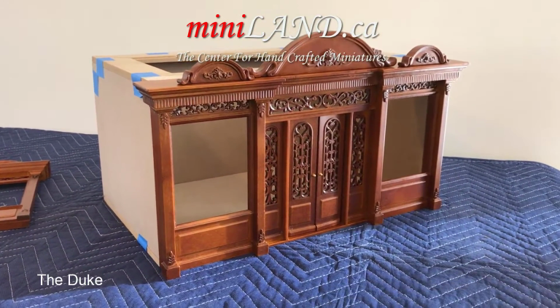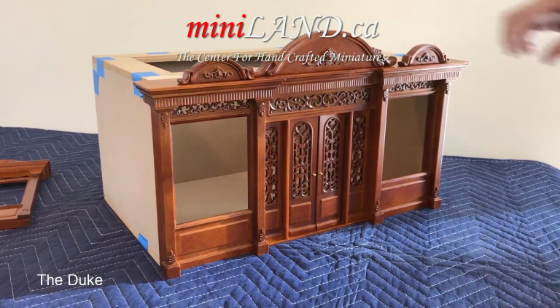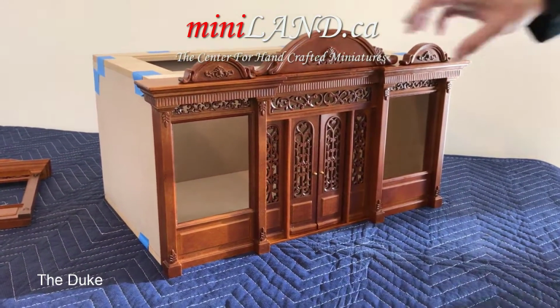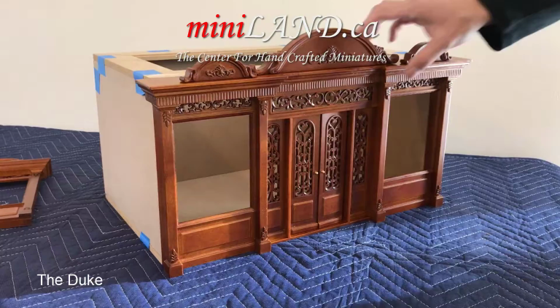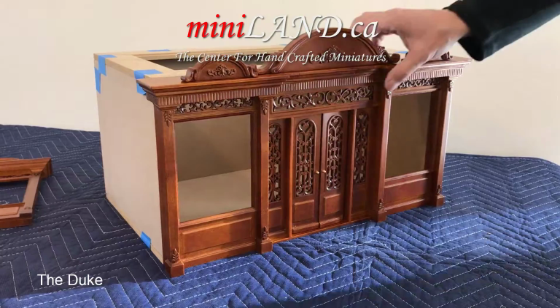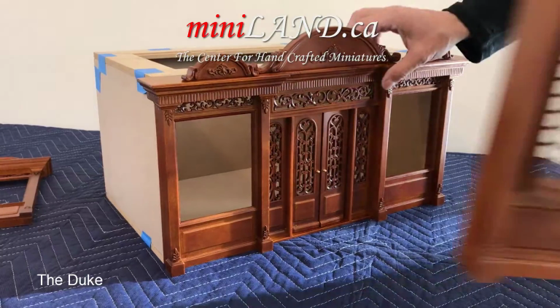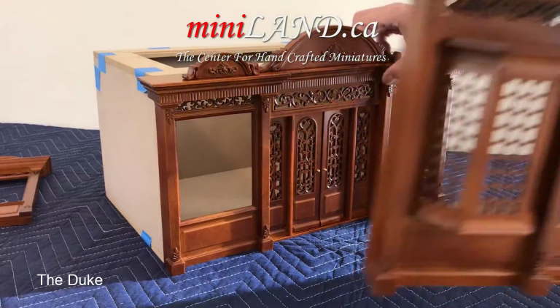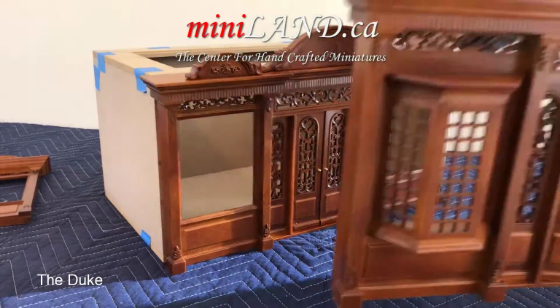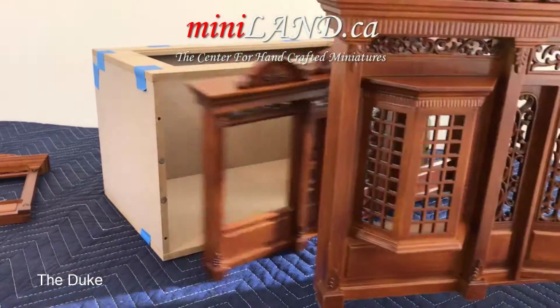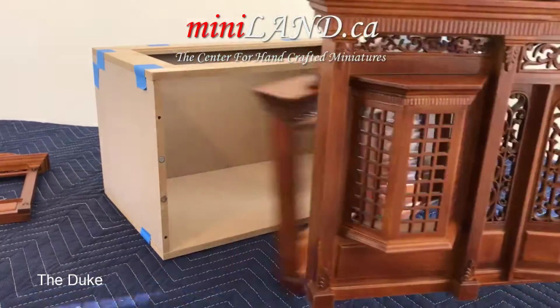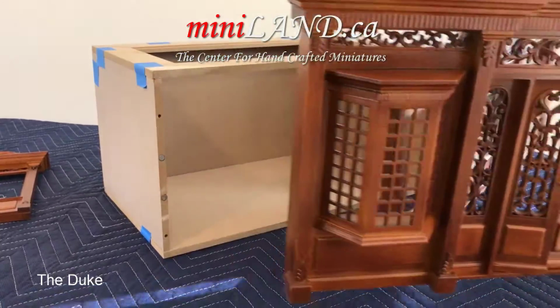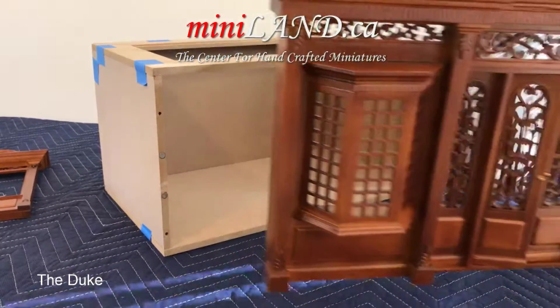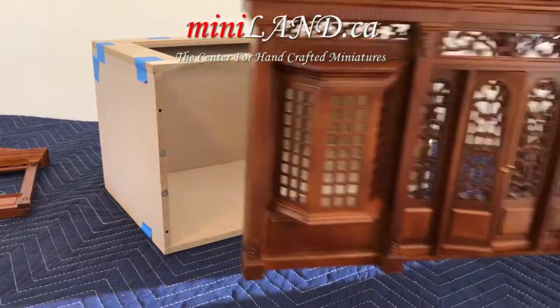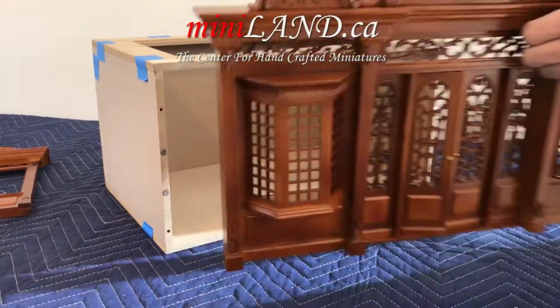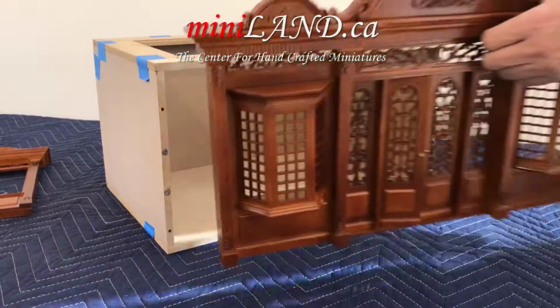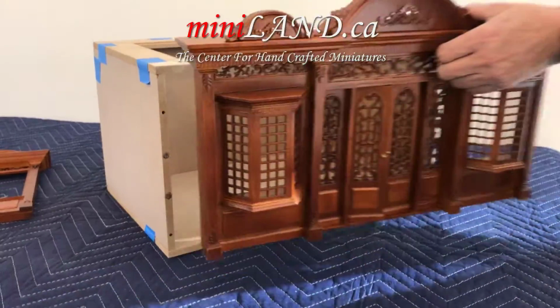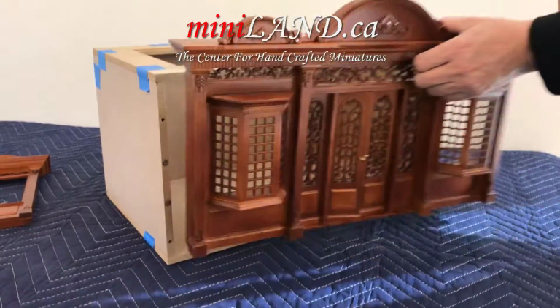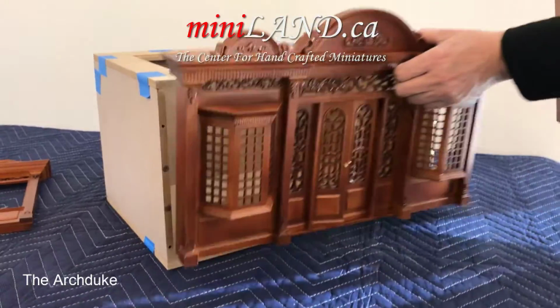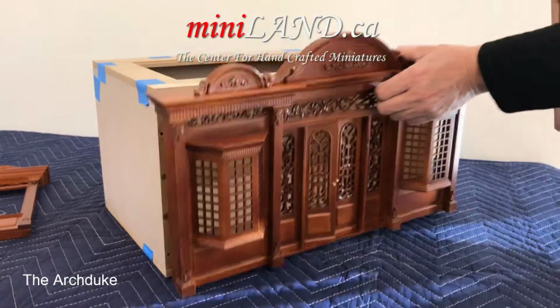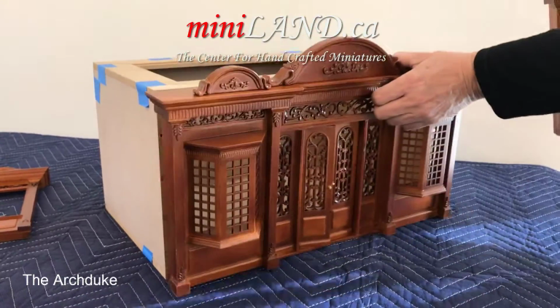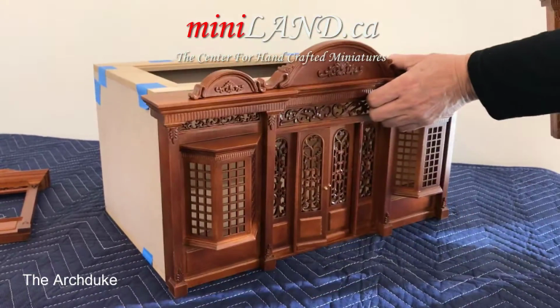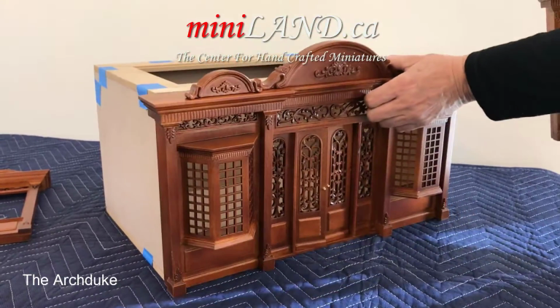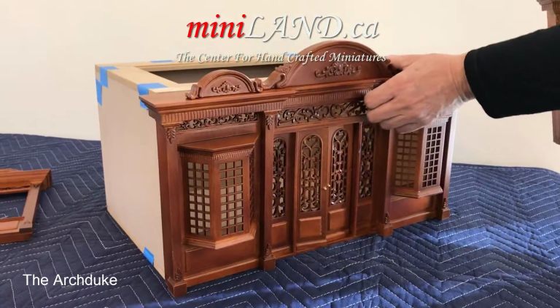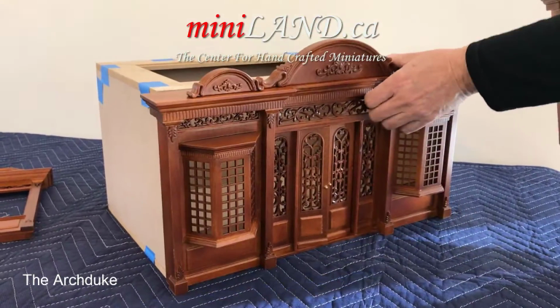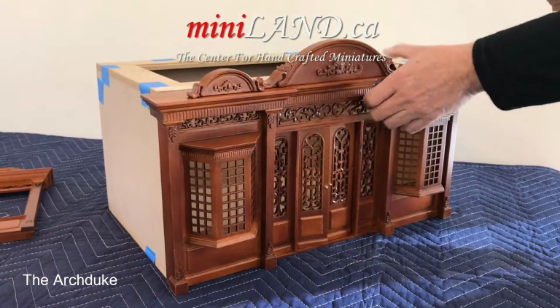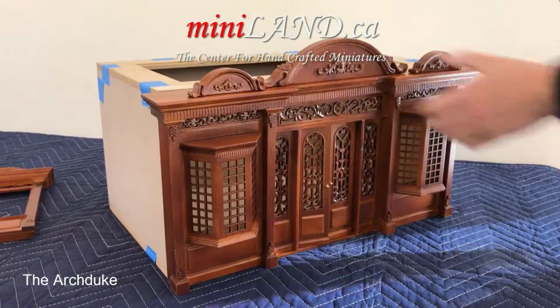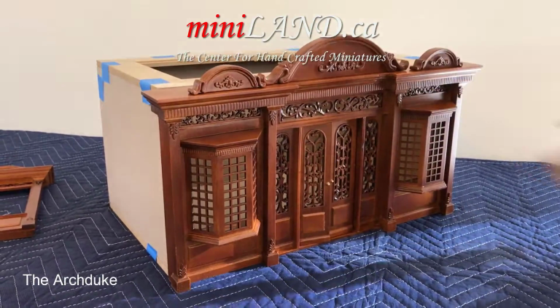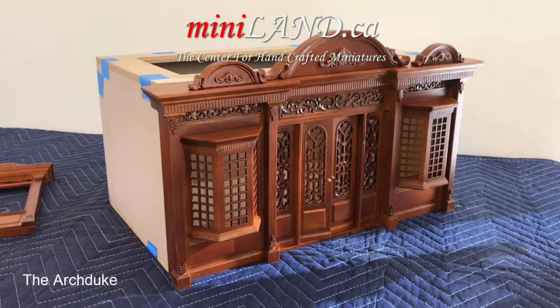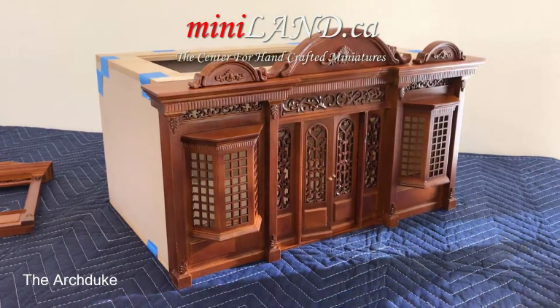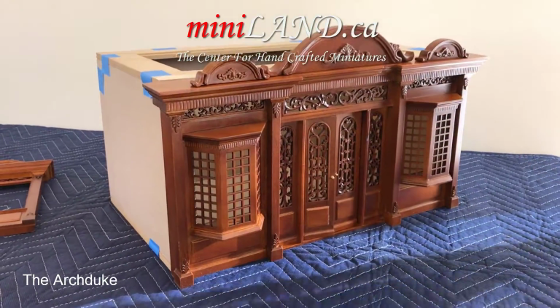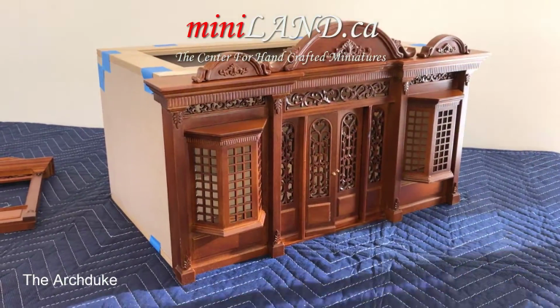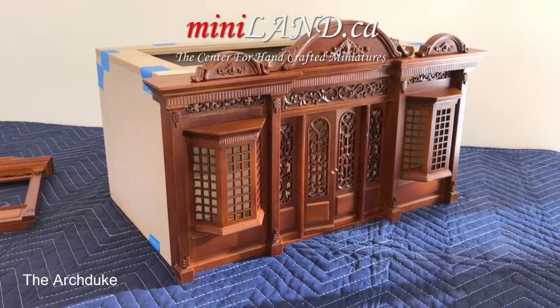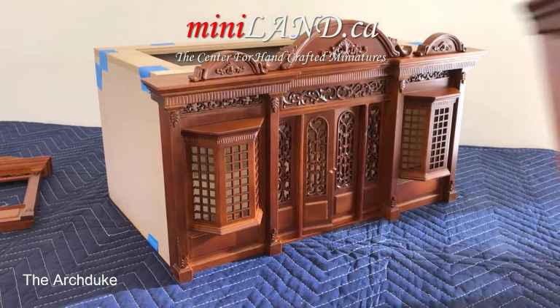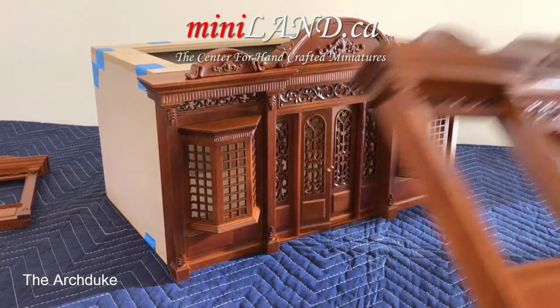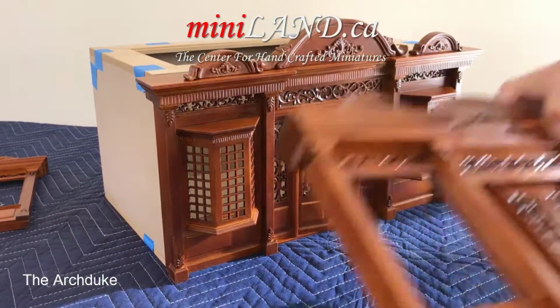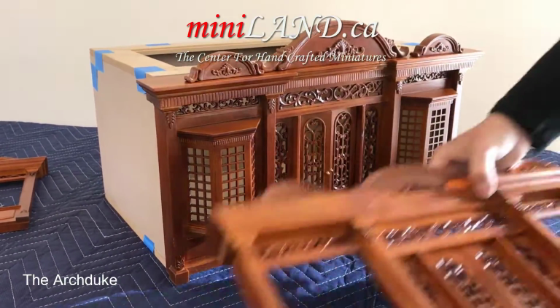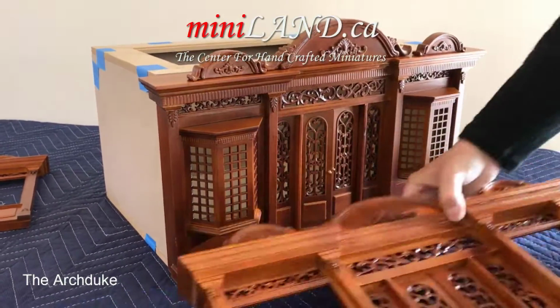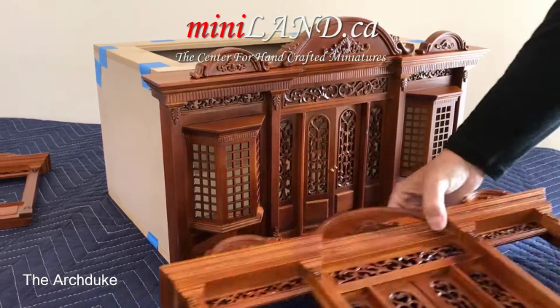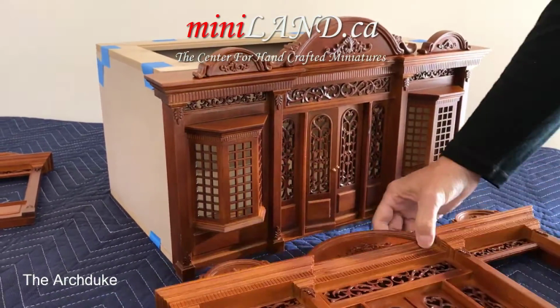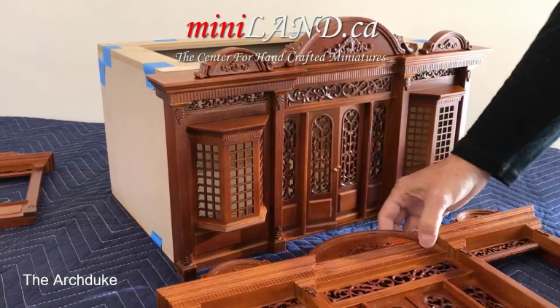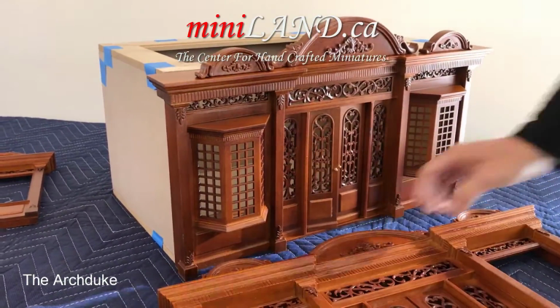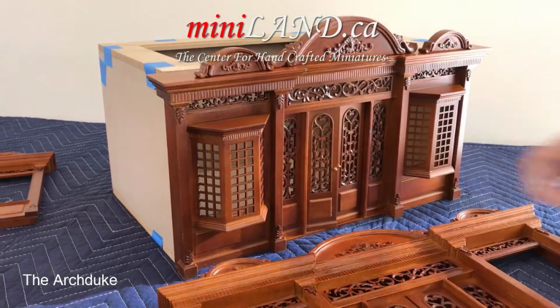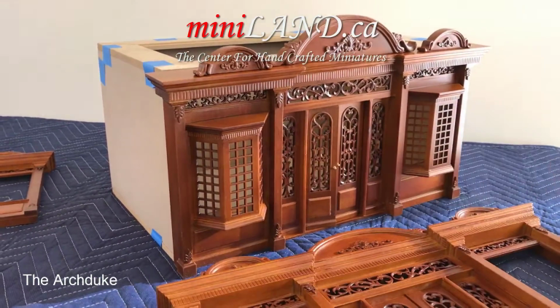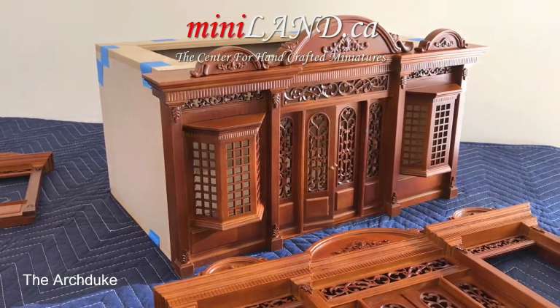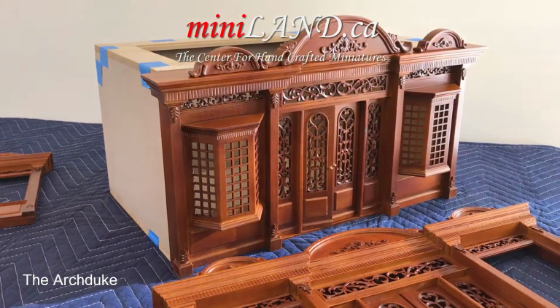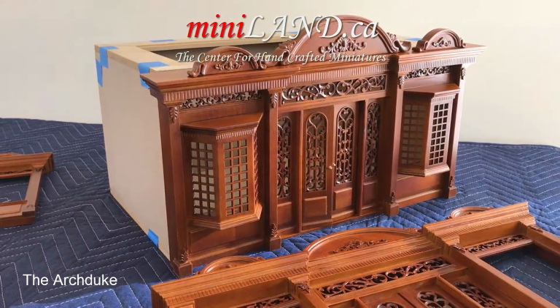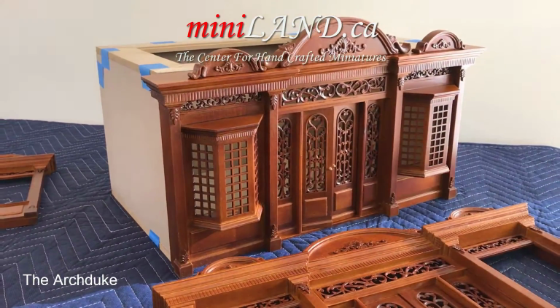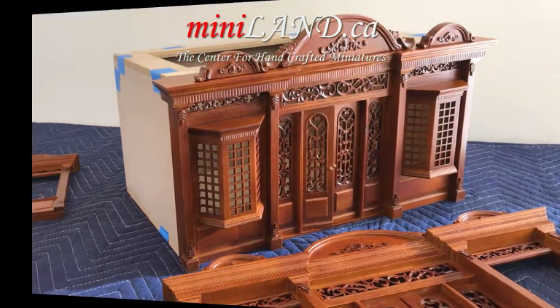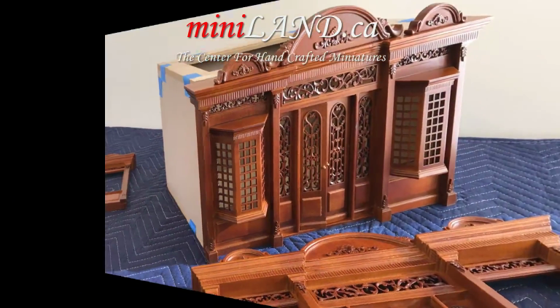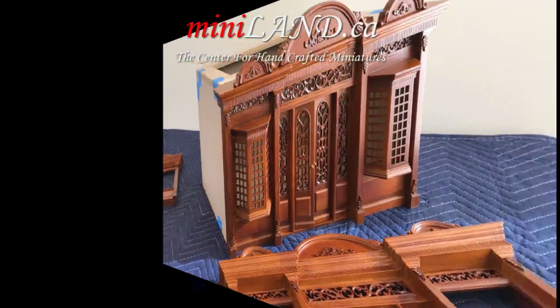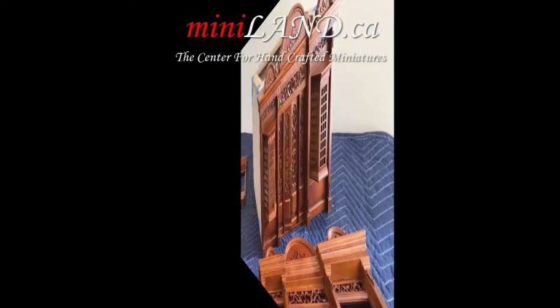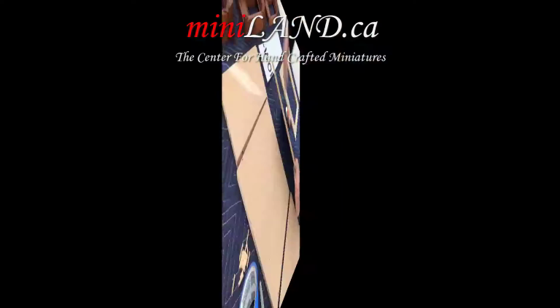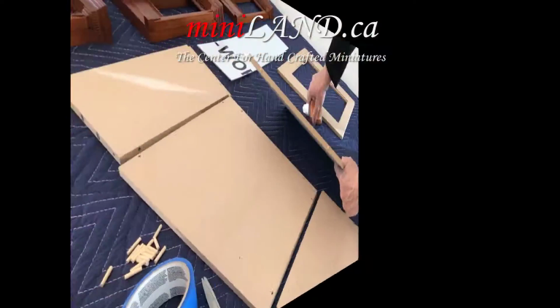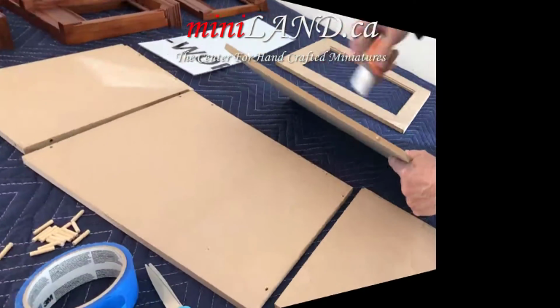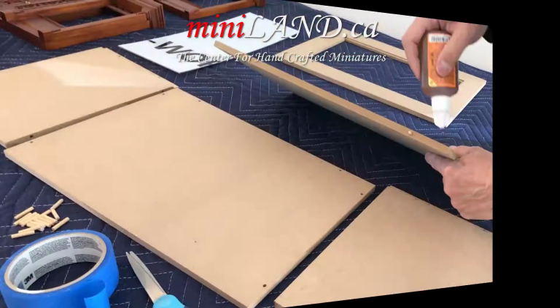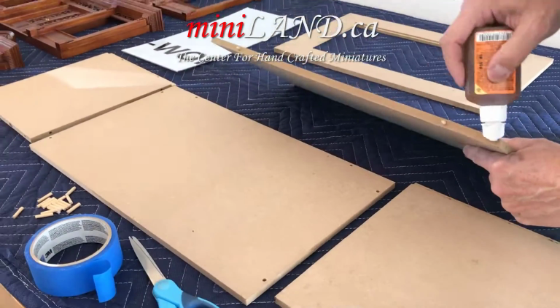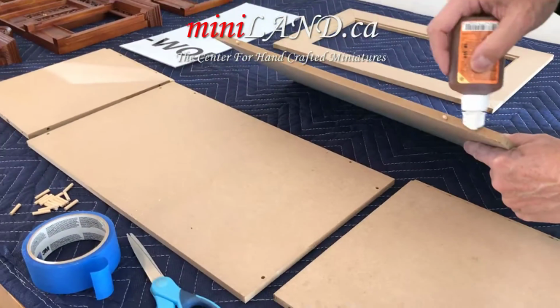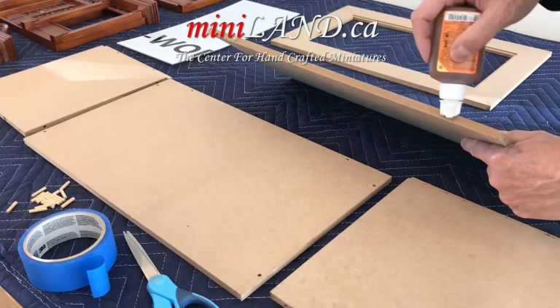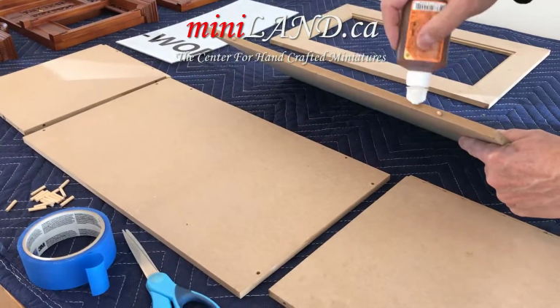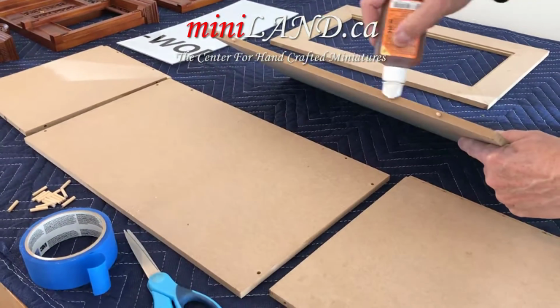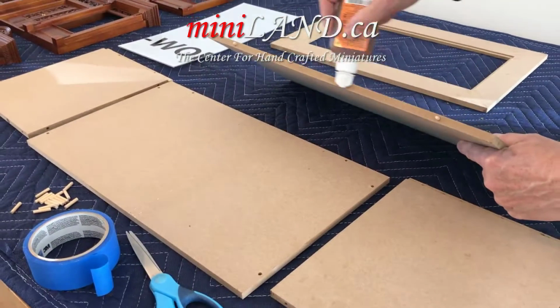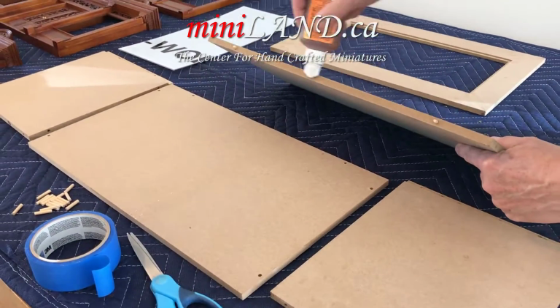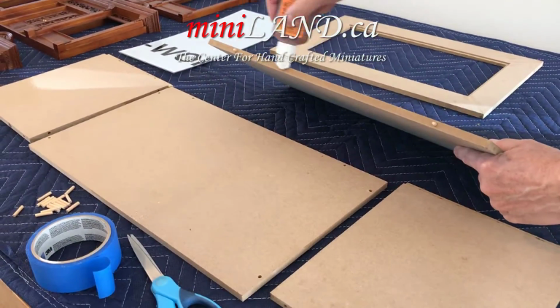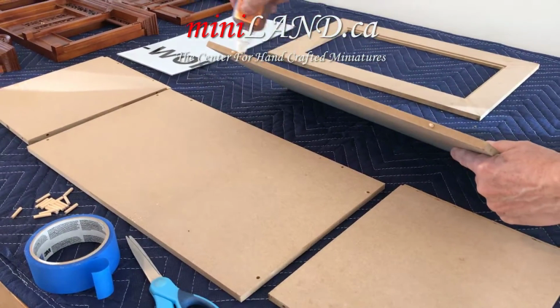We have the Duchess, the Duke, and the Archduke. These fronts, which are sold separately from the boxes, are attached magnetically.